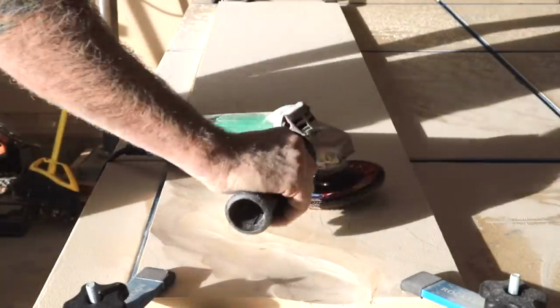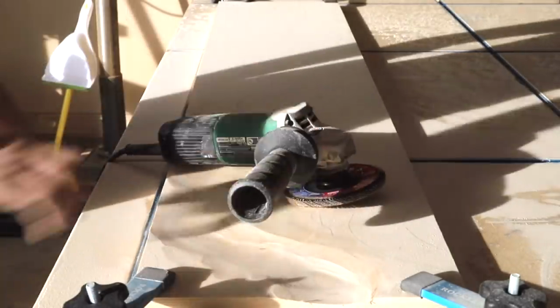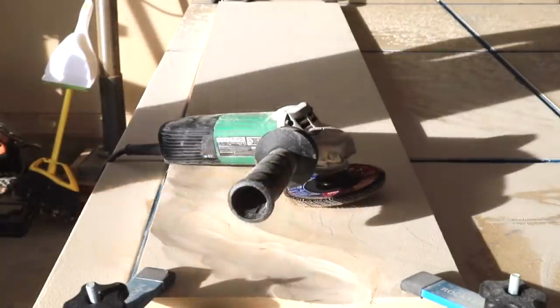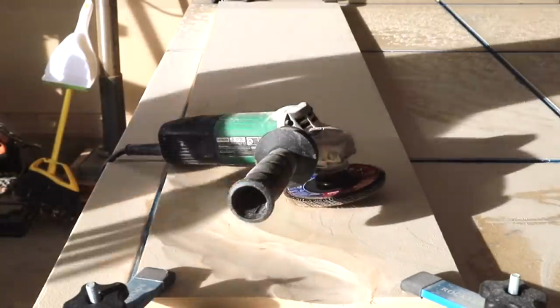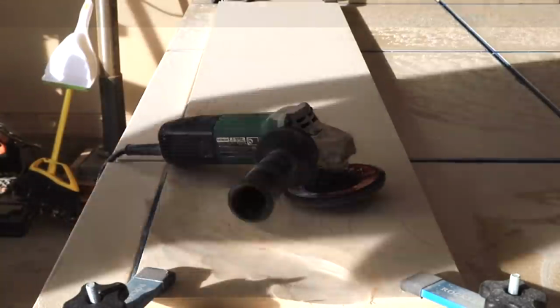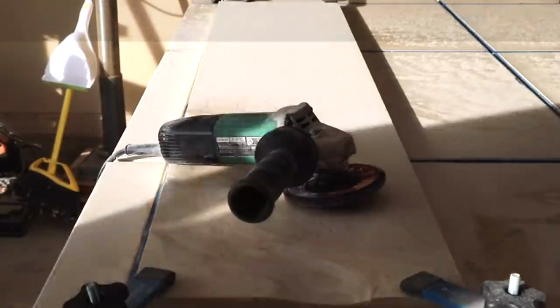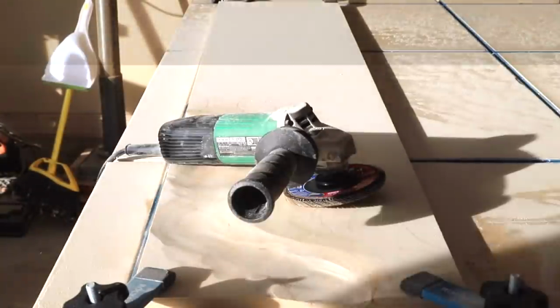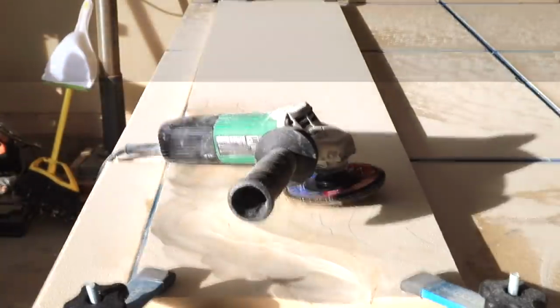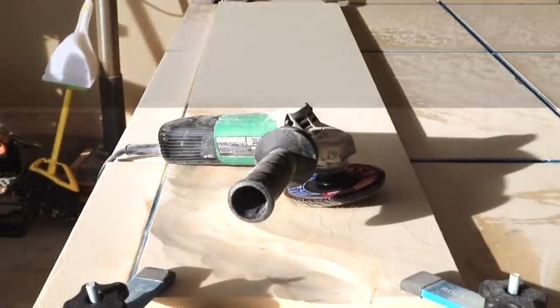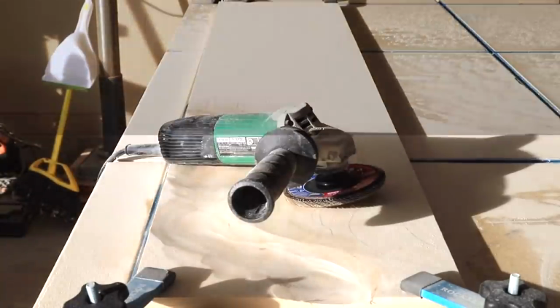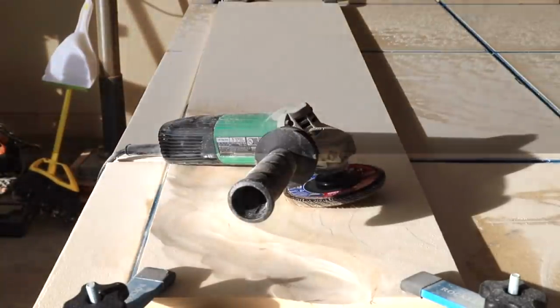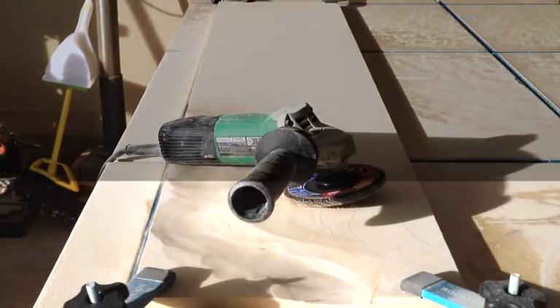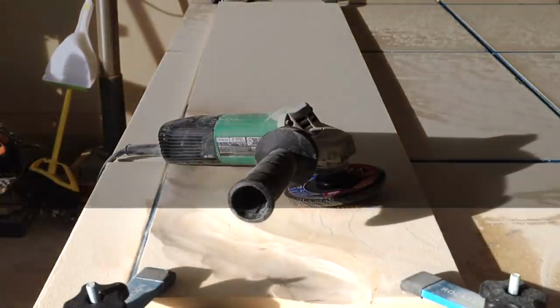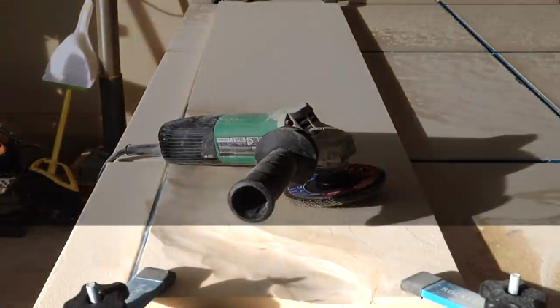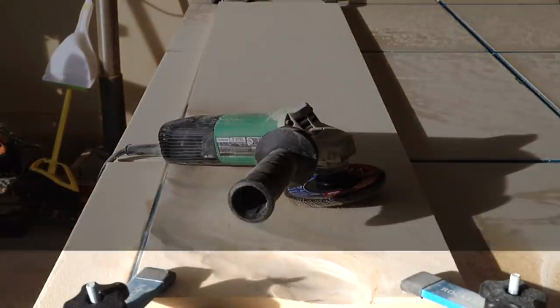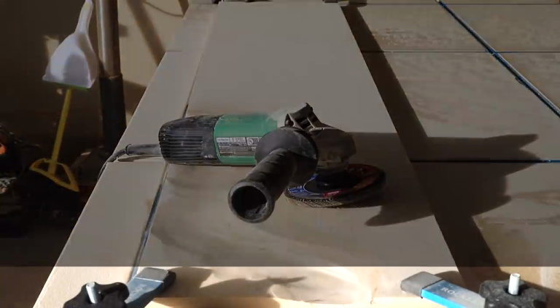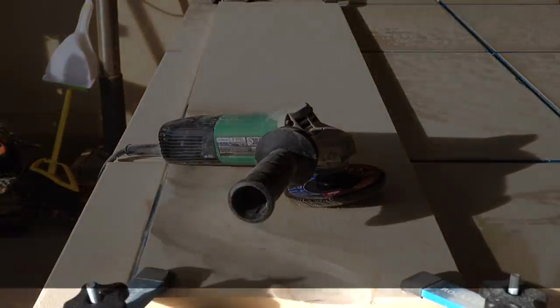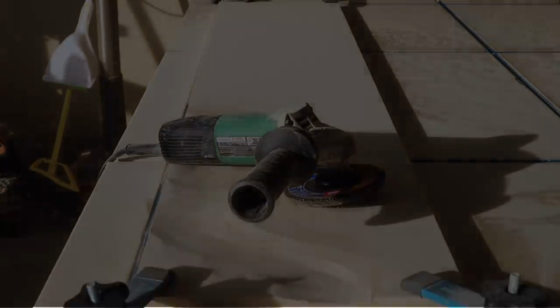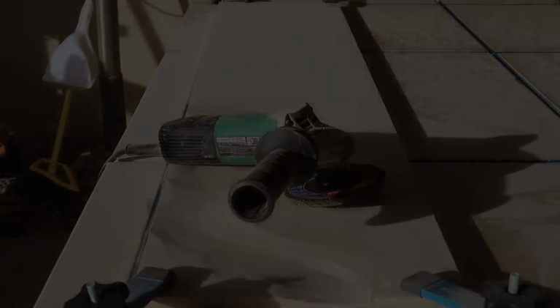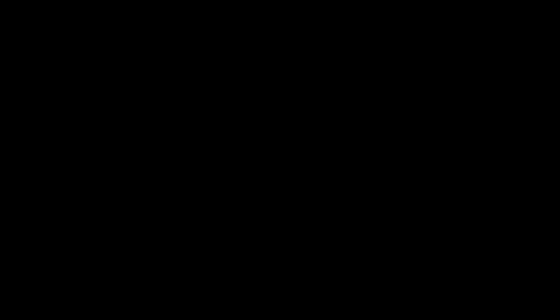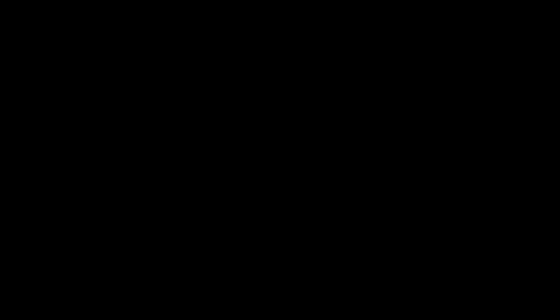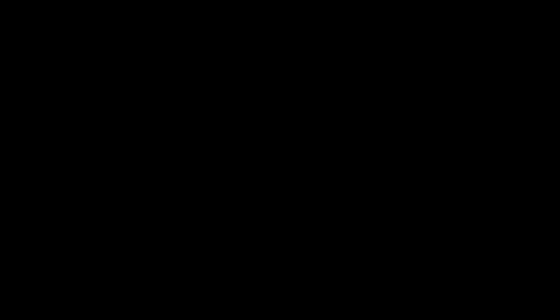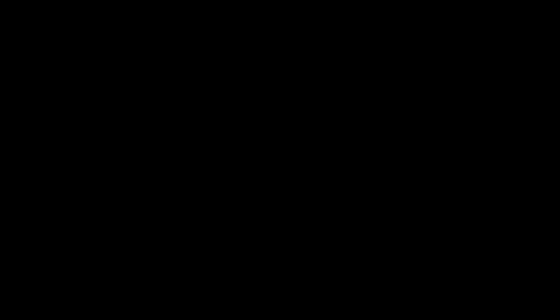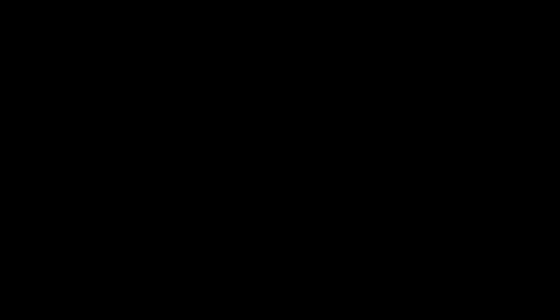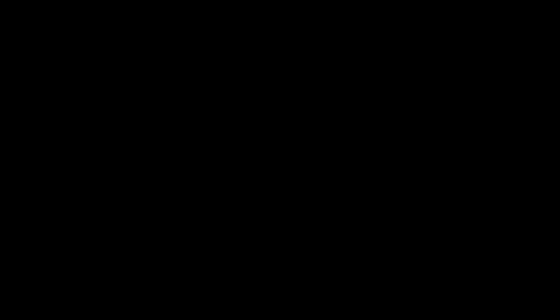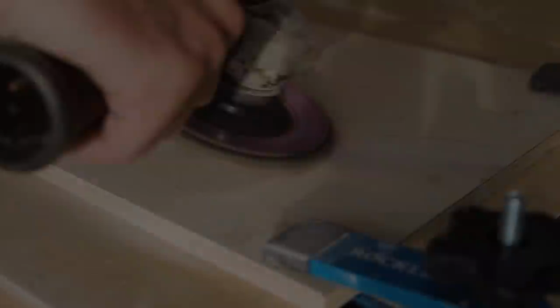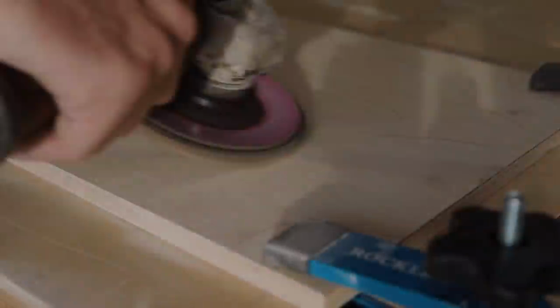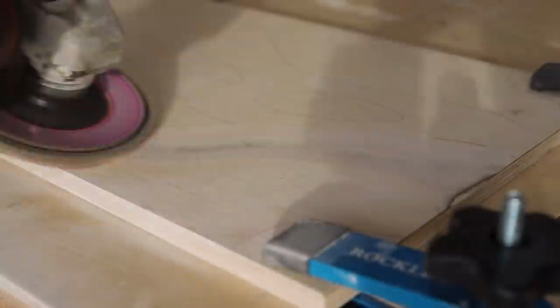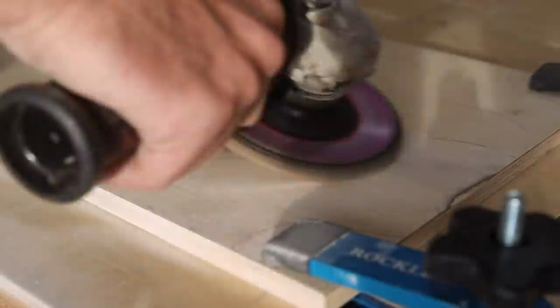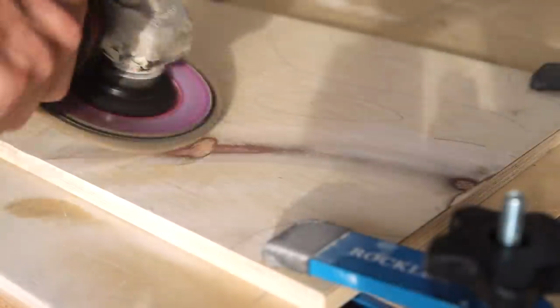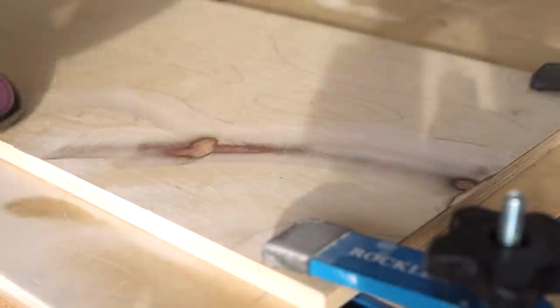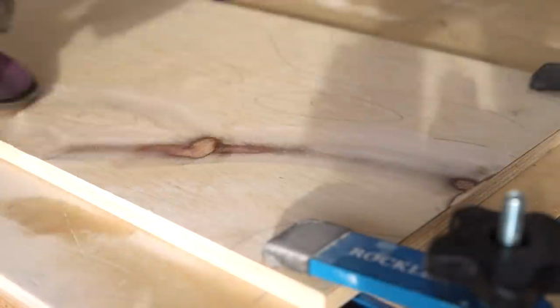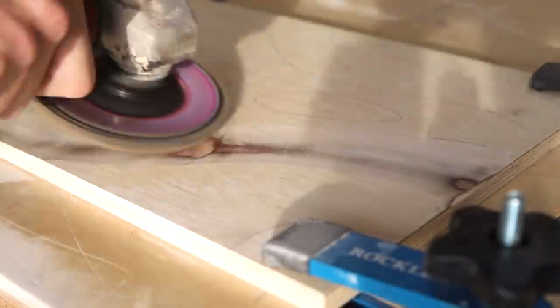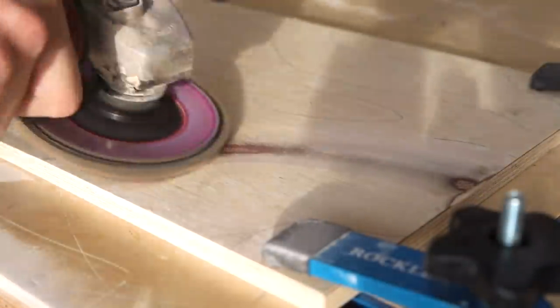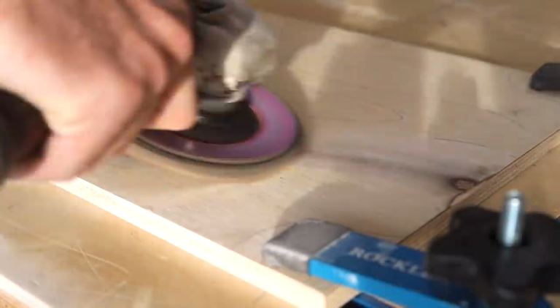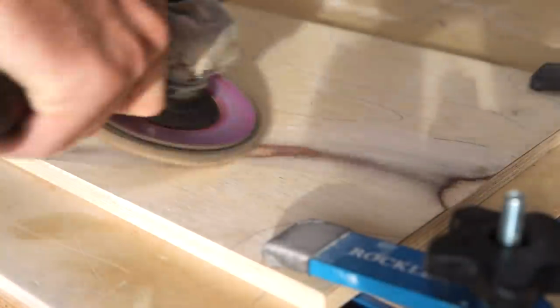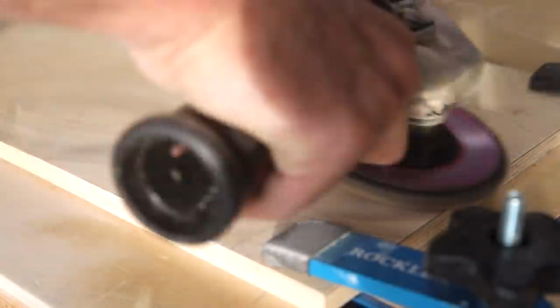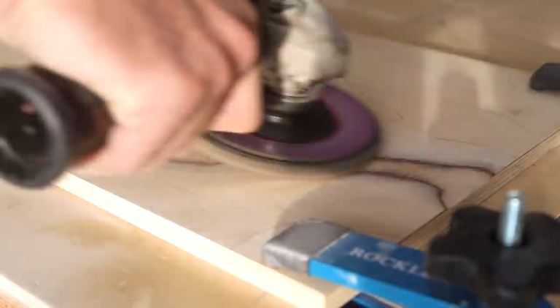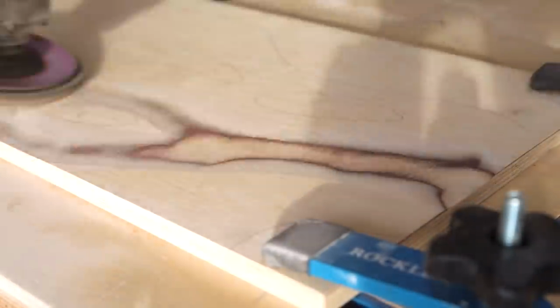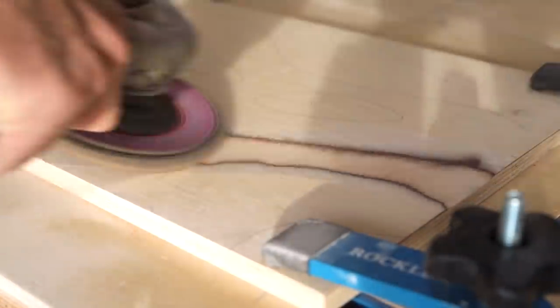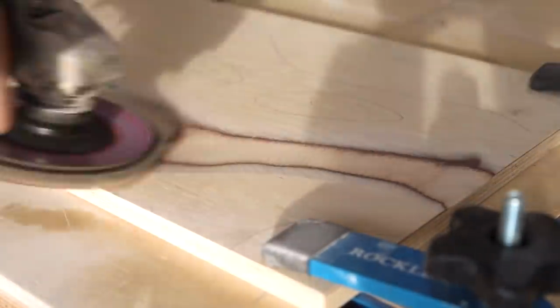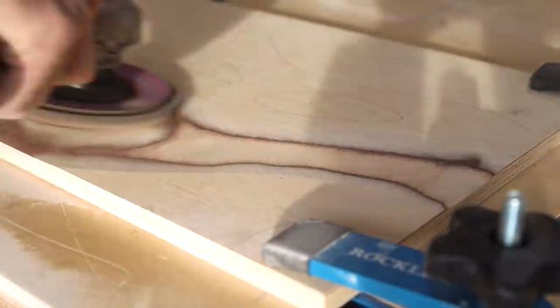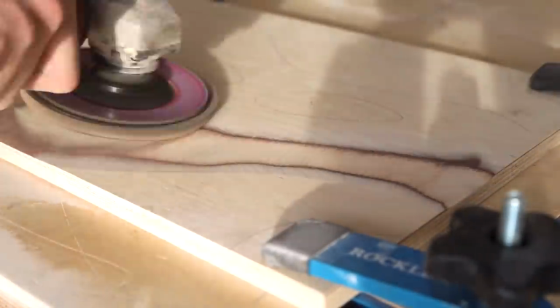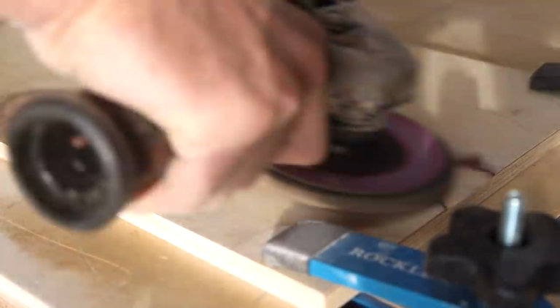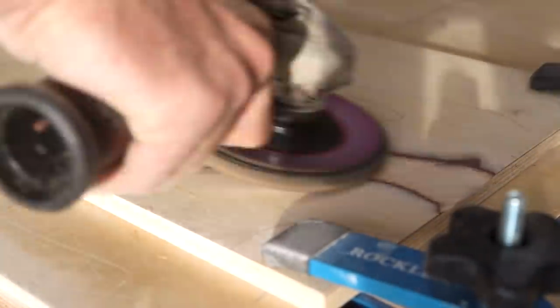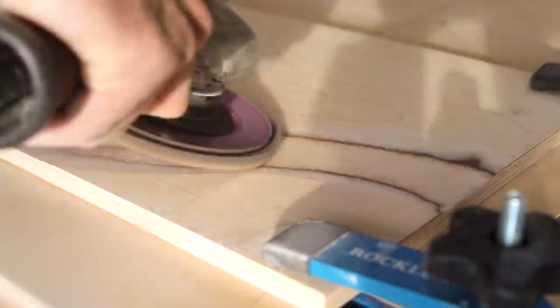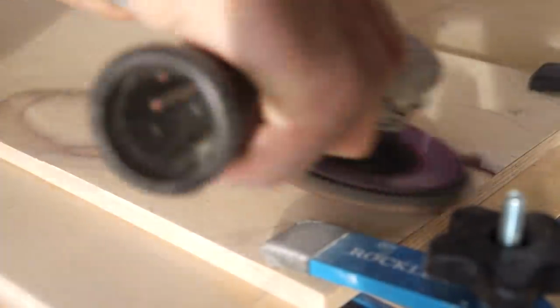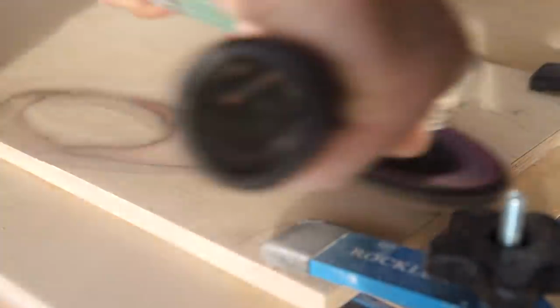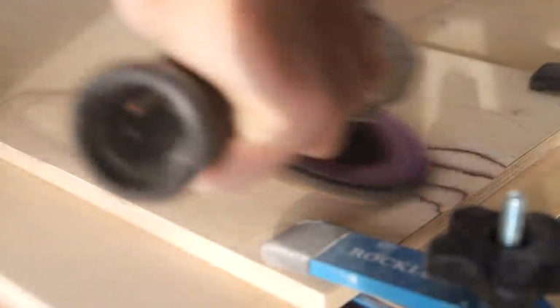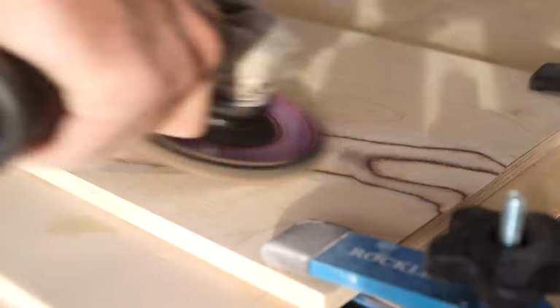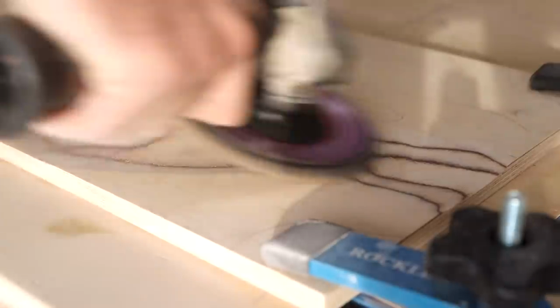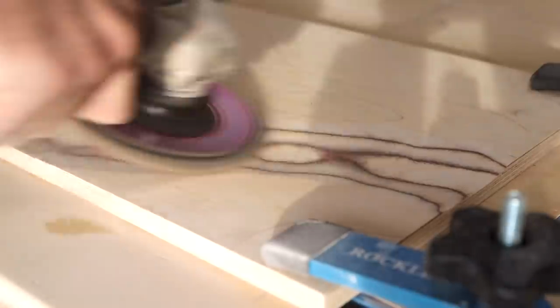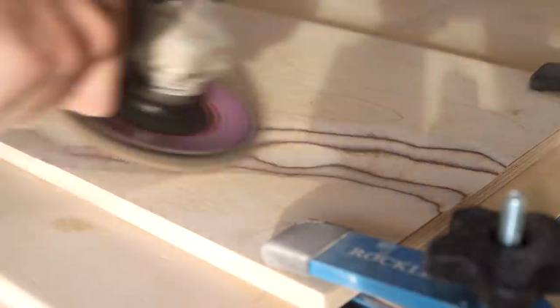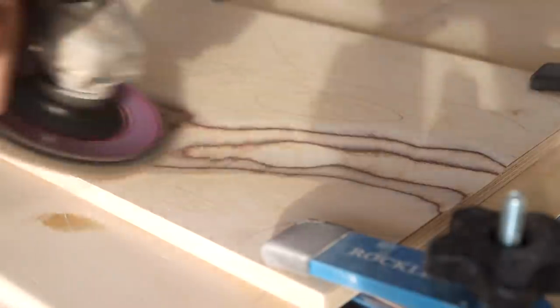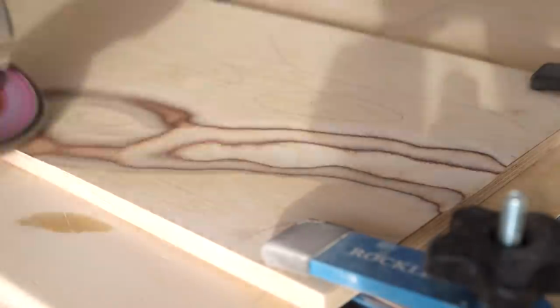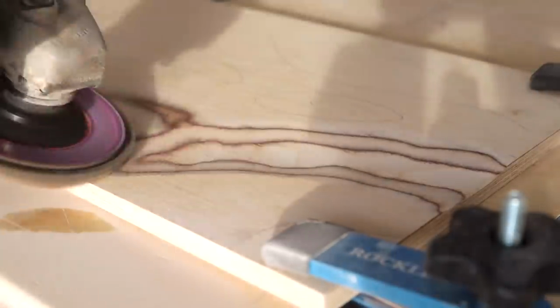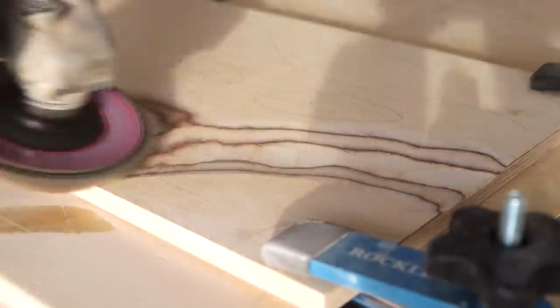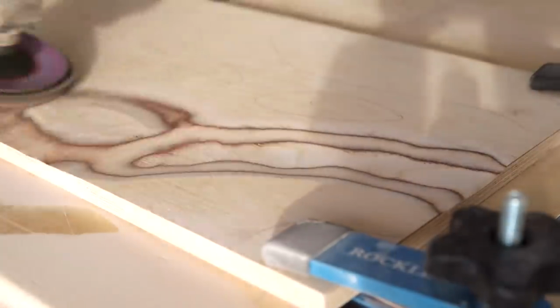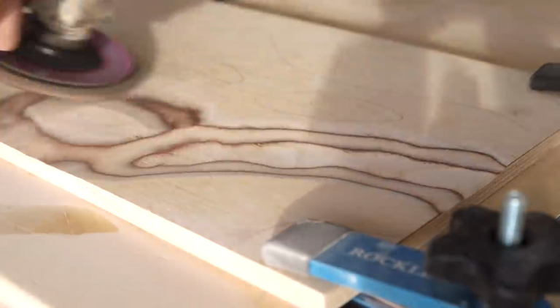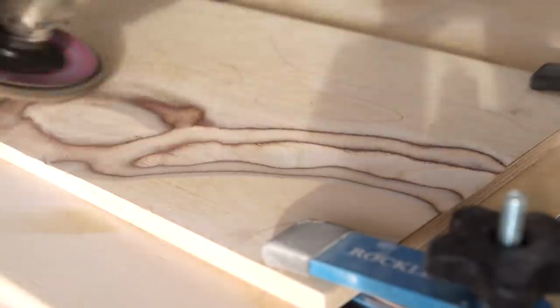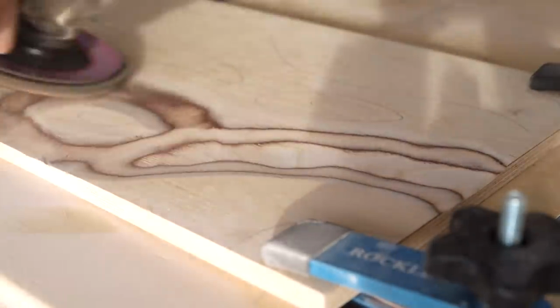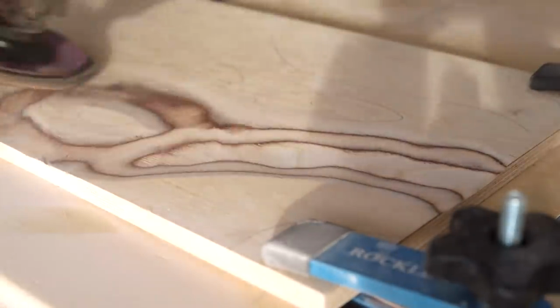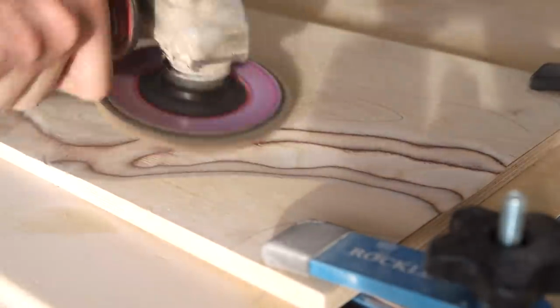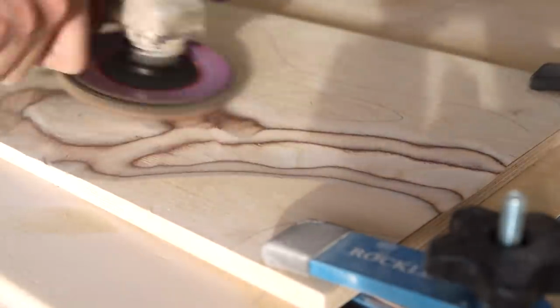Luckily I had this sheet of 1/2 inch Baltic Birch plywood just laying around the shop and as you can see the layers contrast much better.